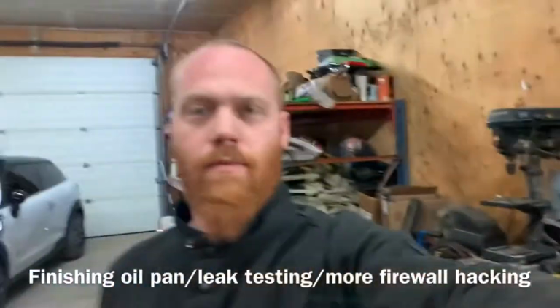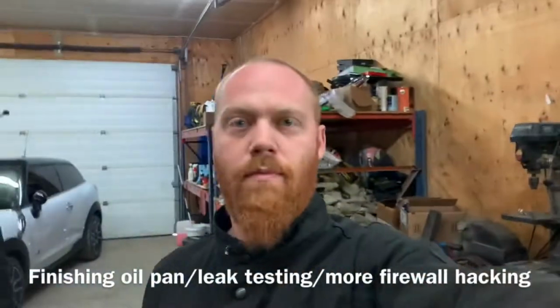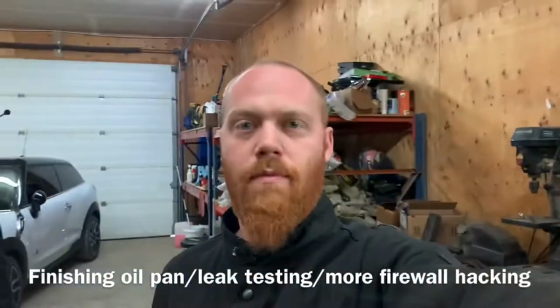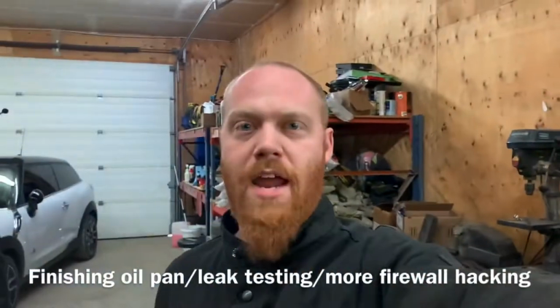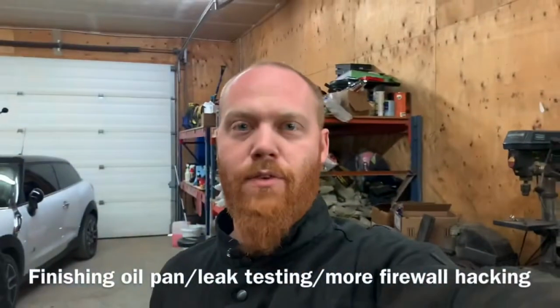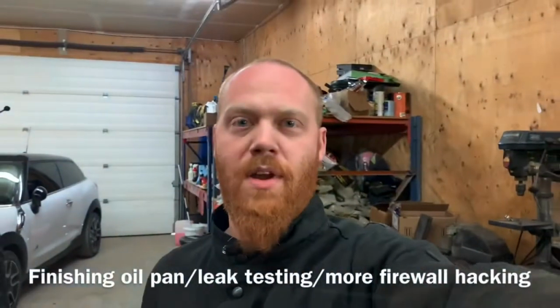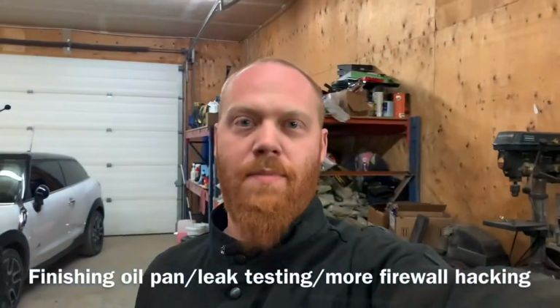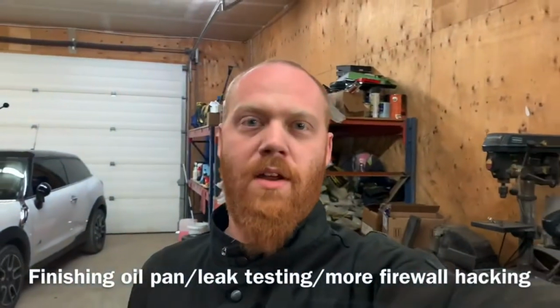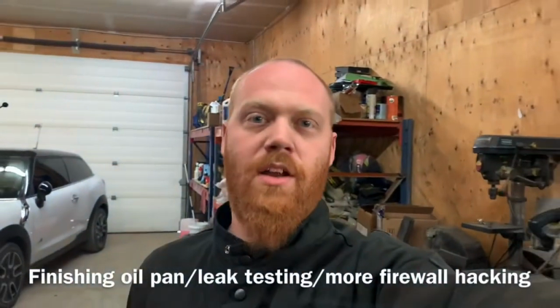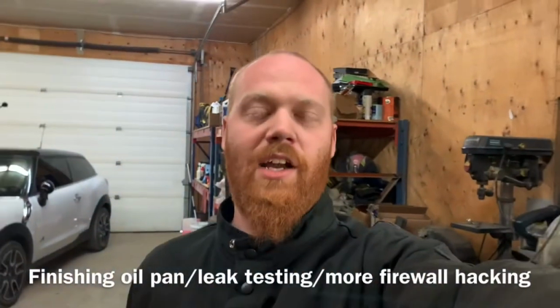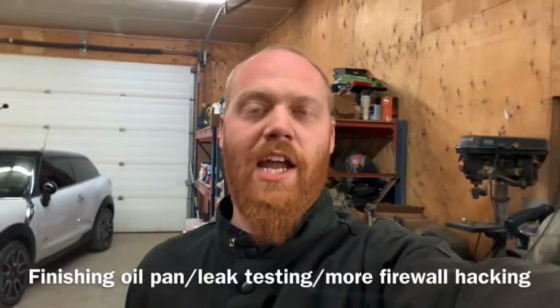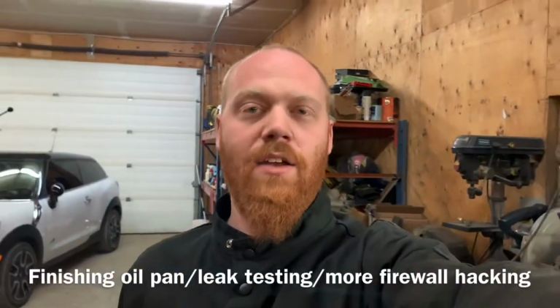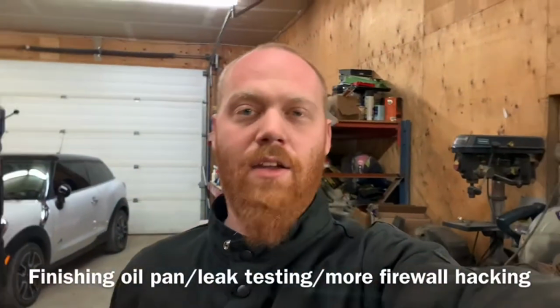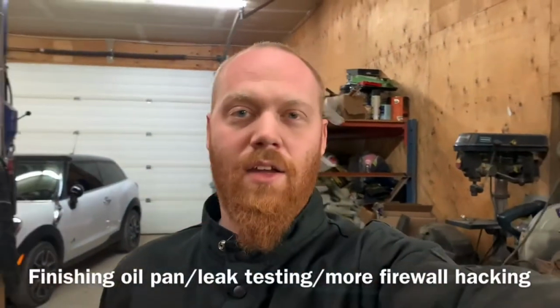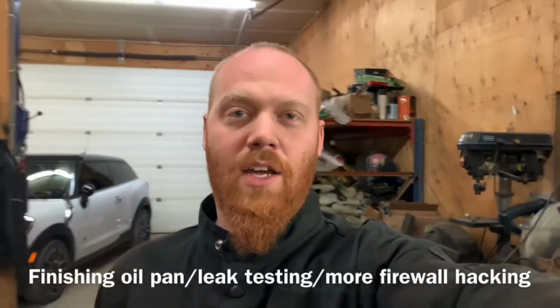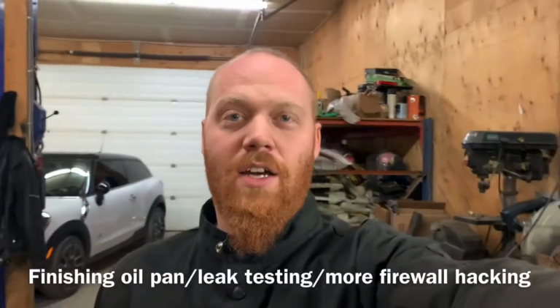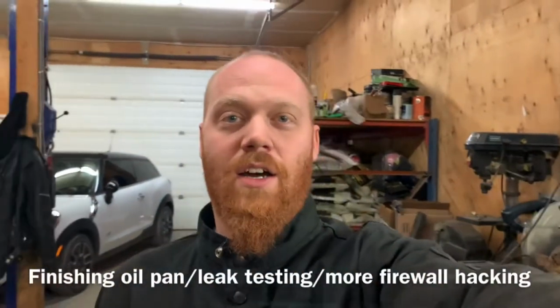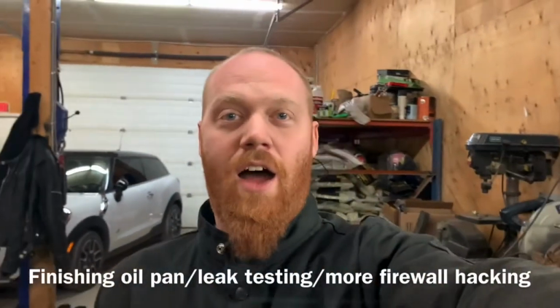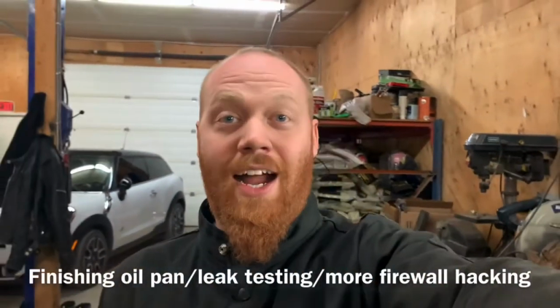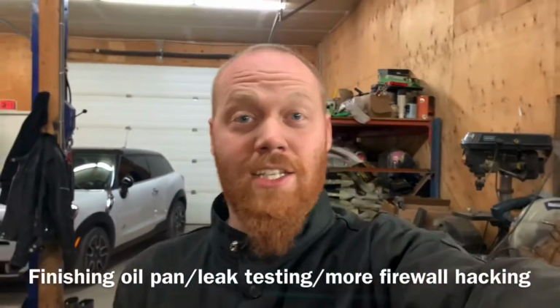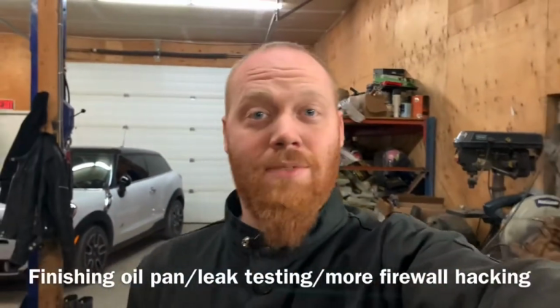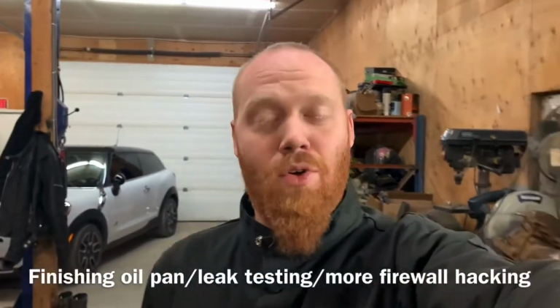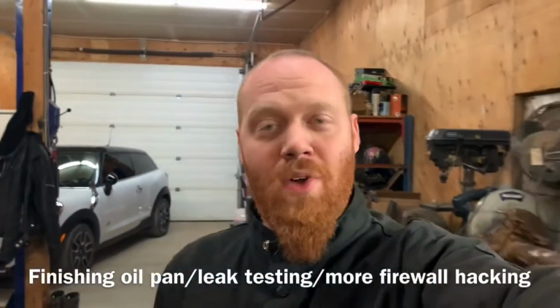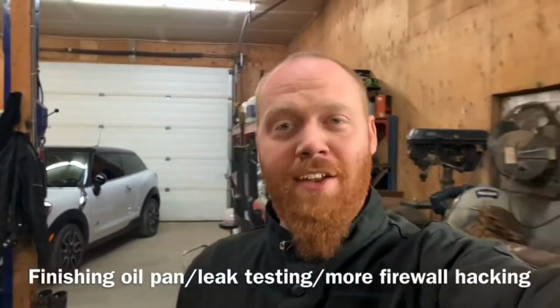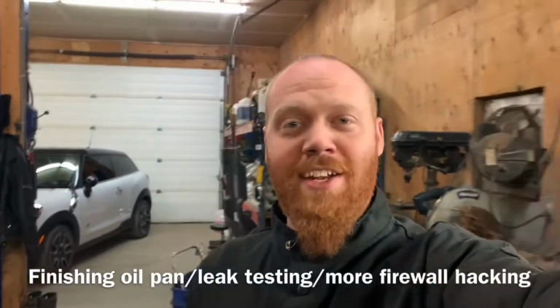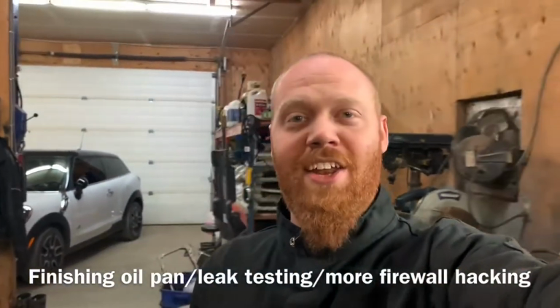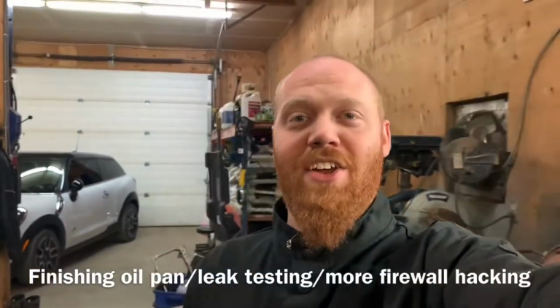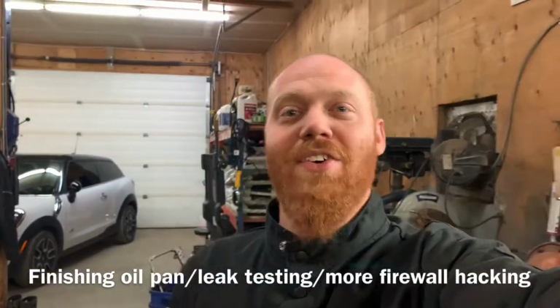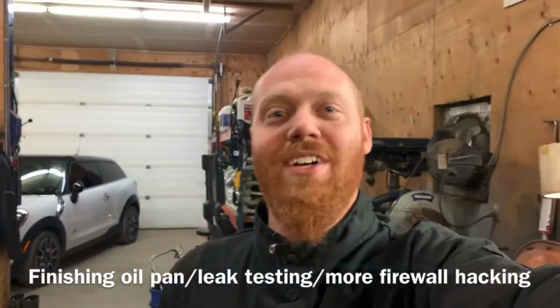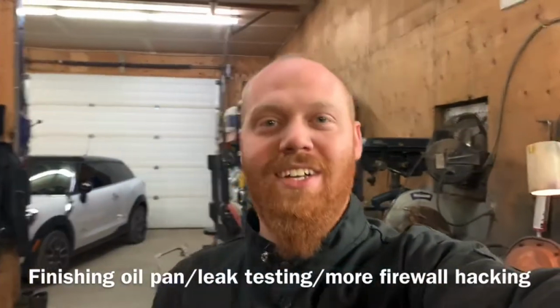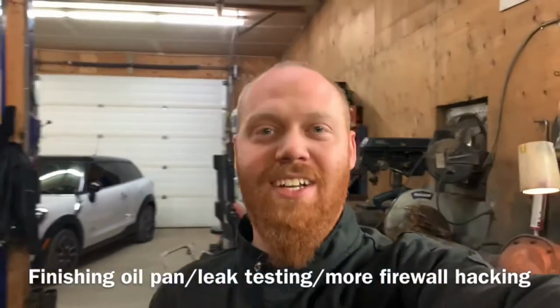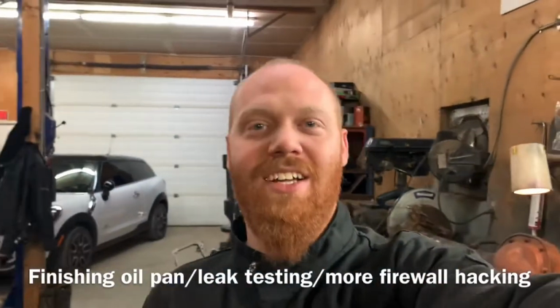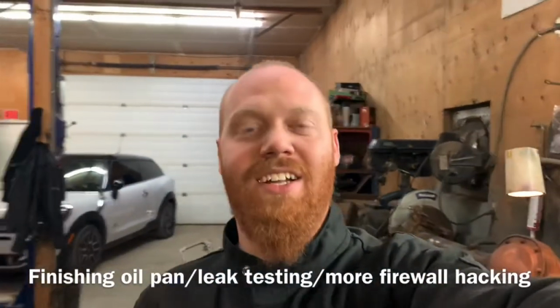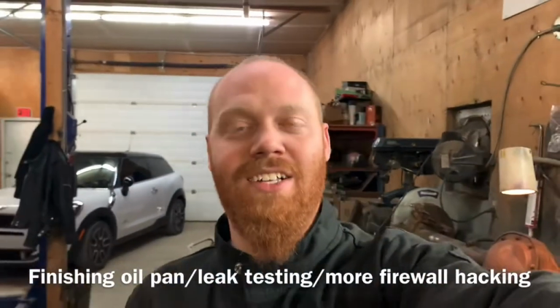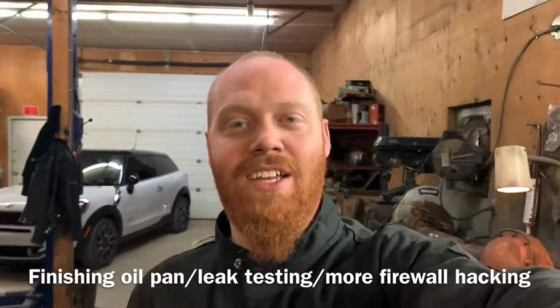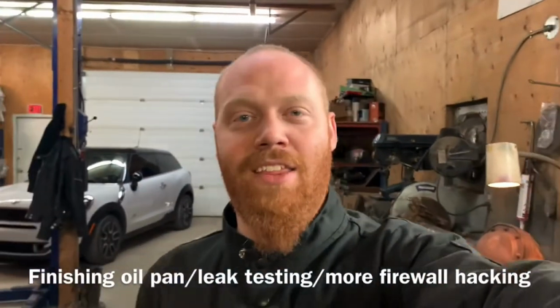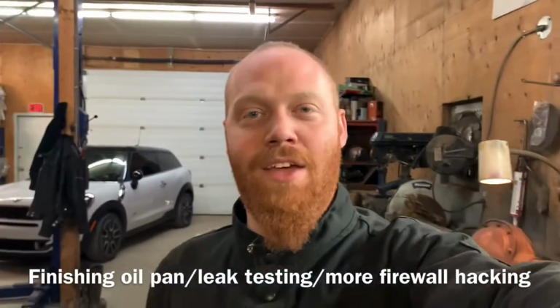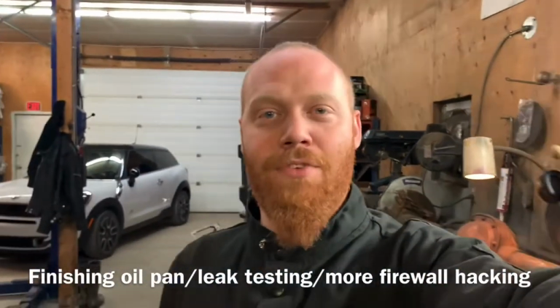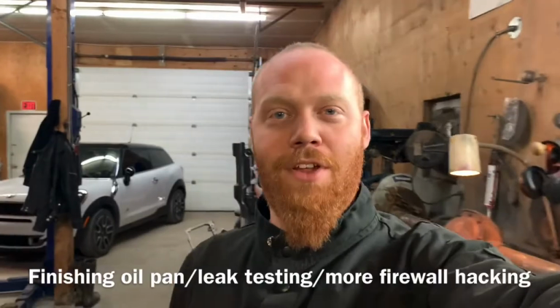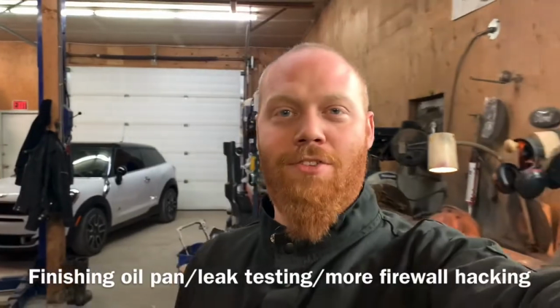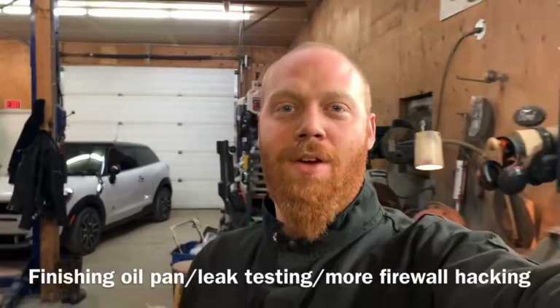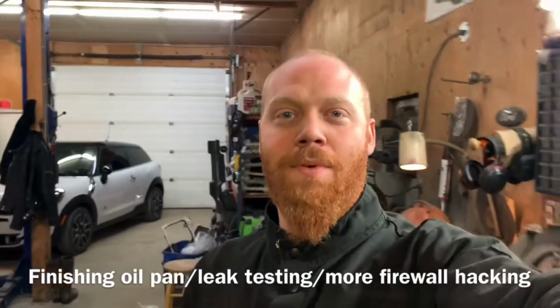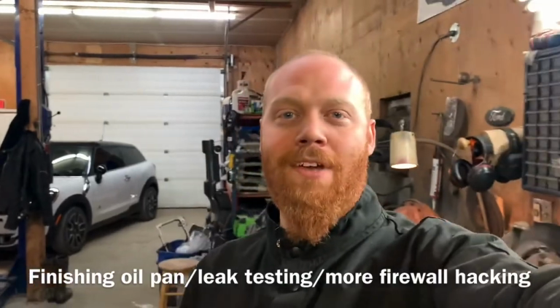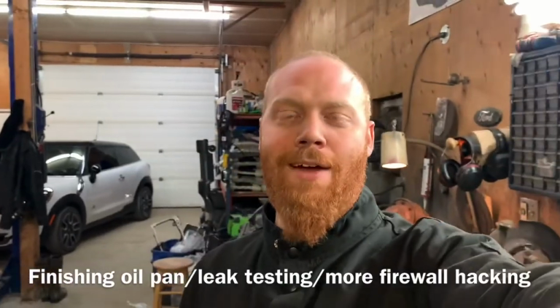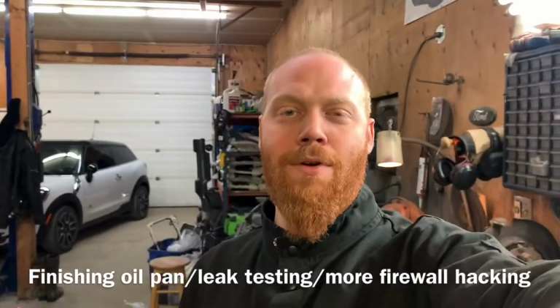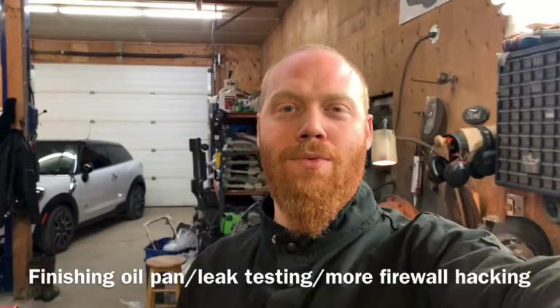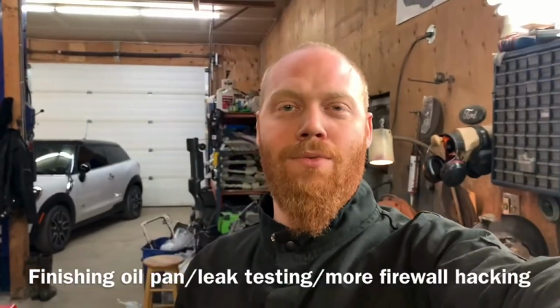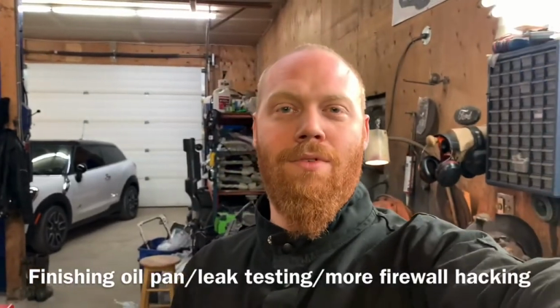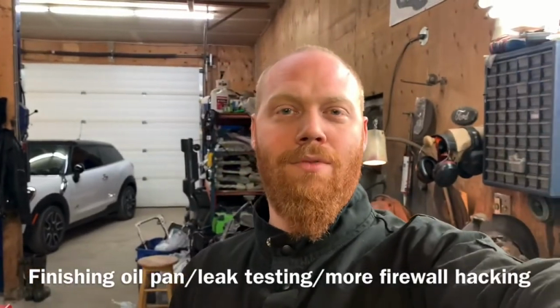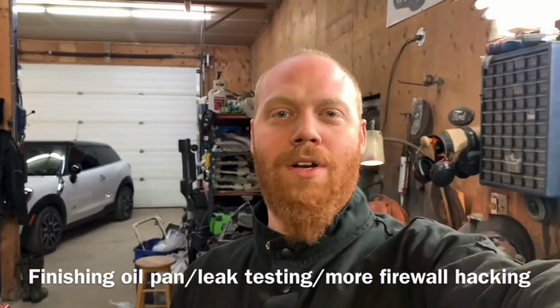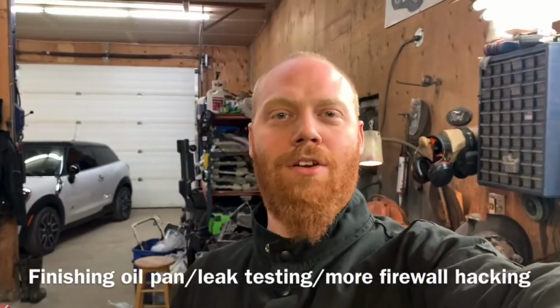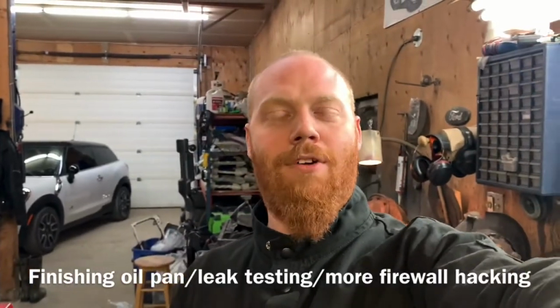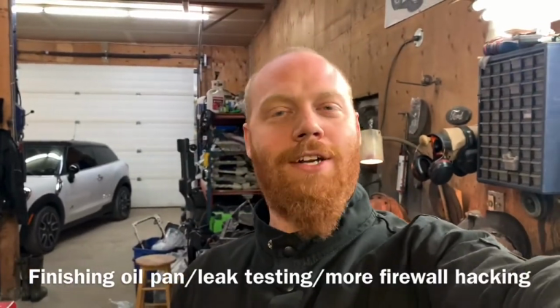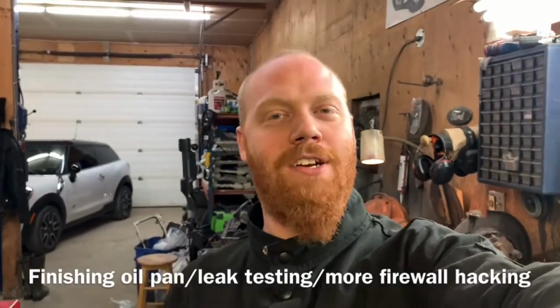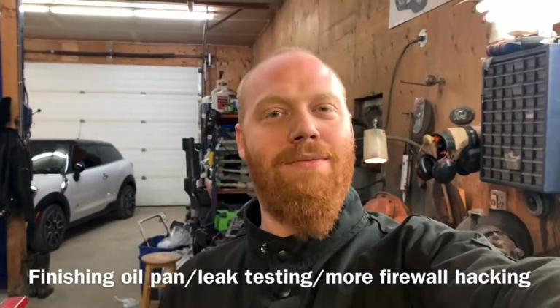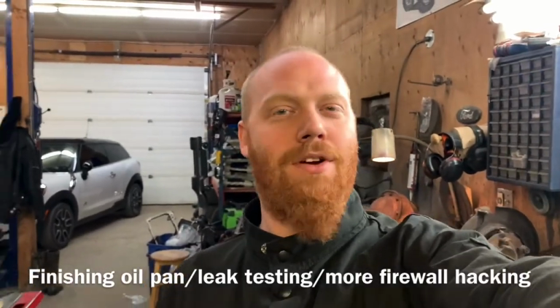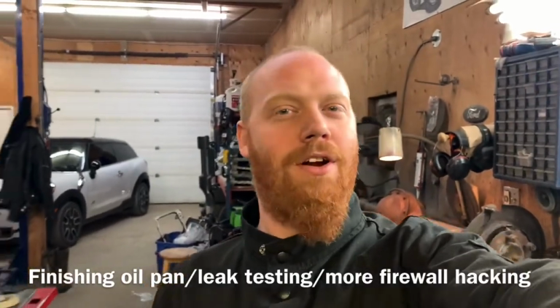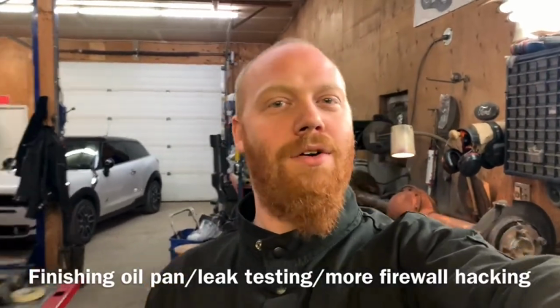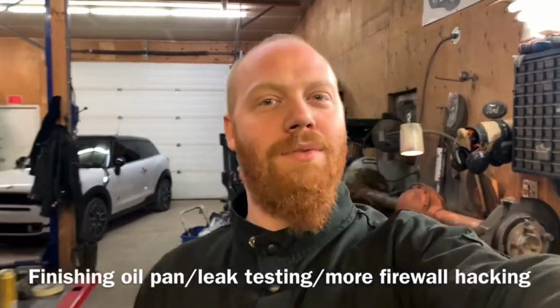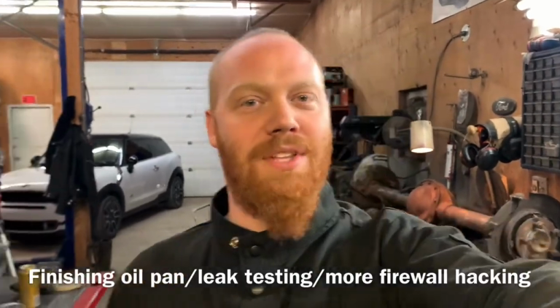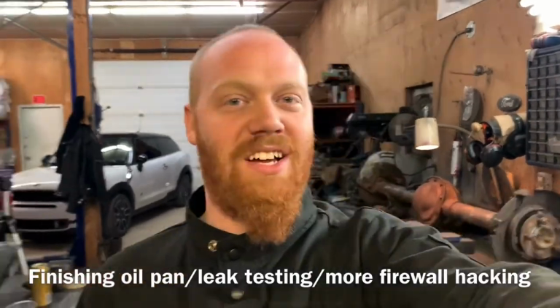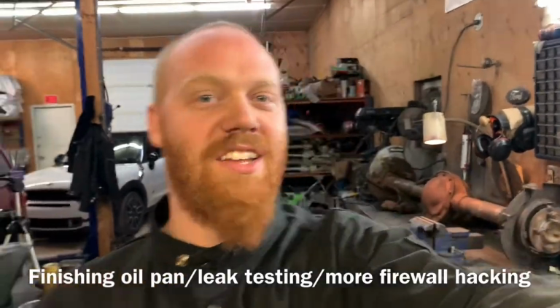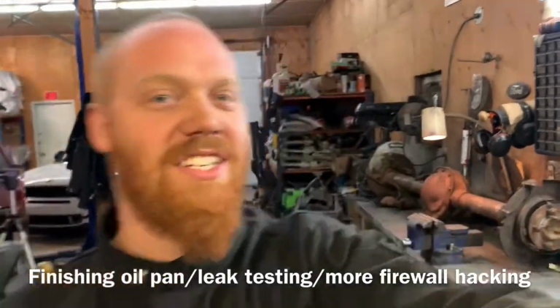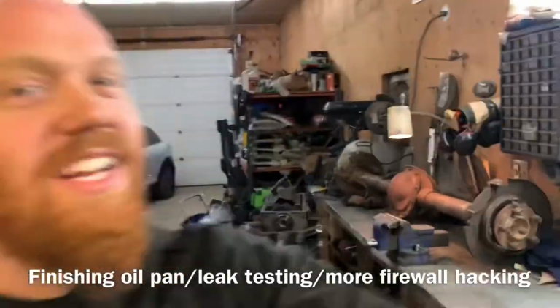Hey everybody, Barry here again. I got some more welding to do. Let's get that finished up and talk about what direction I'm going to go in with all this again.